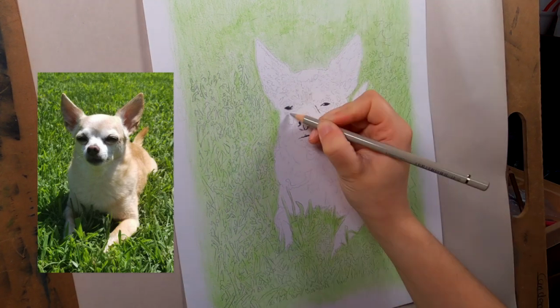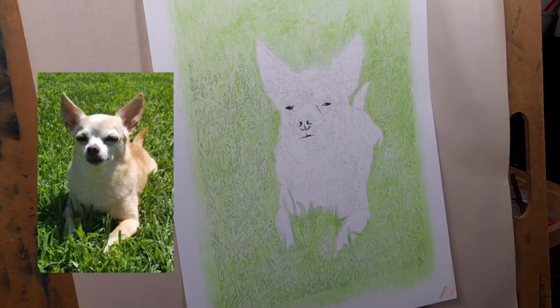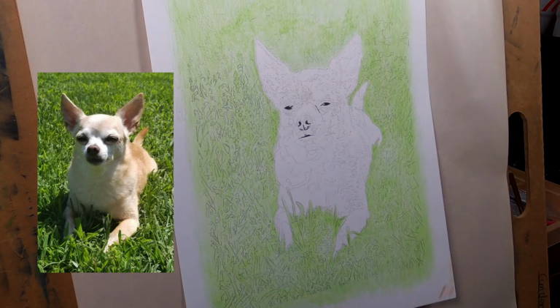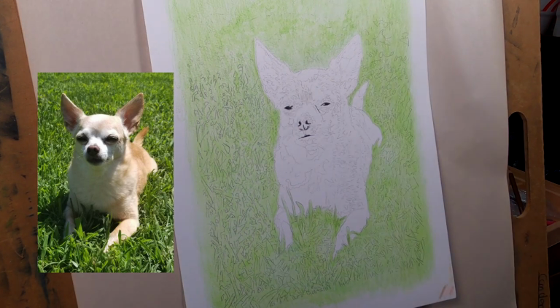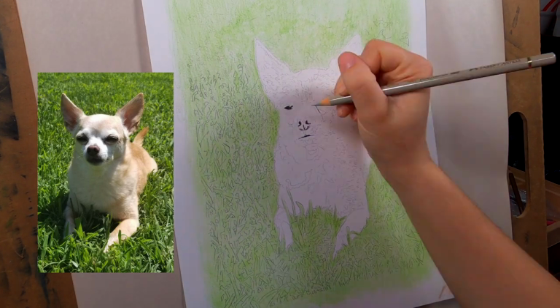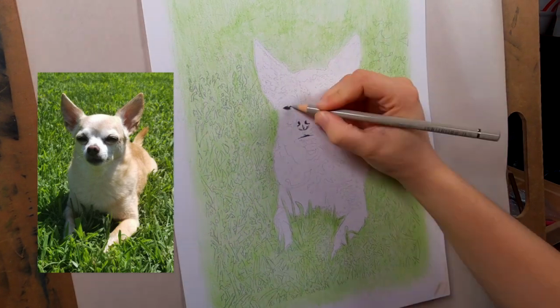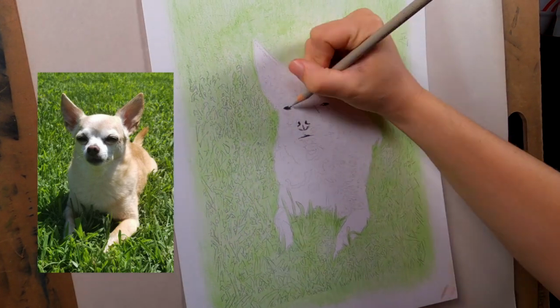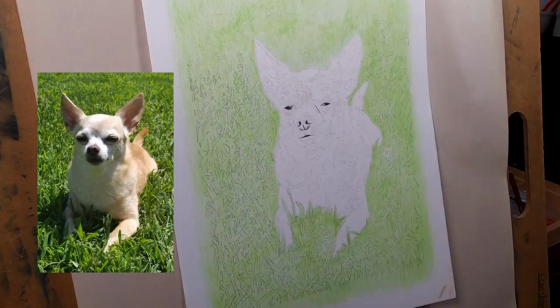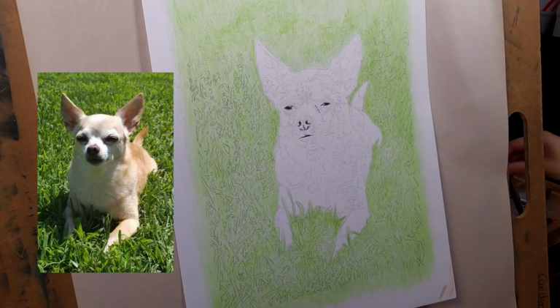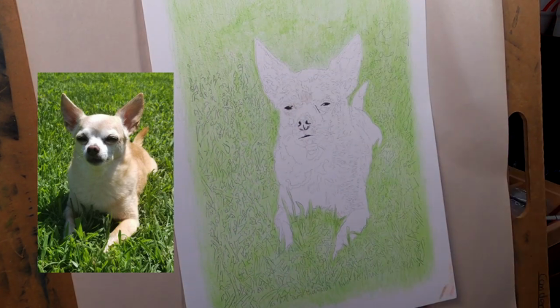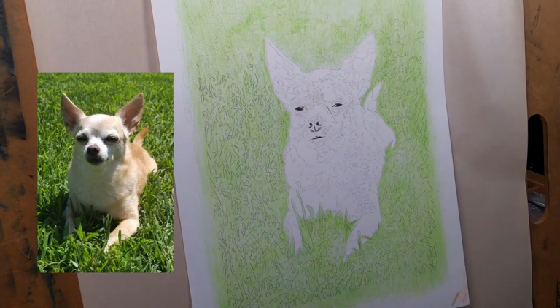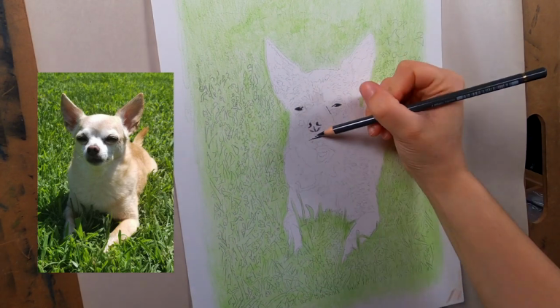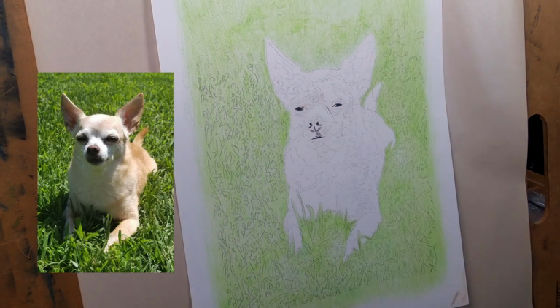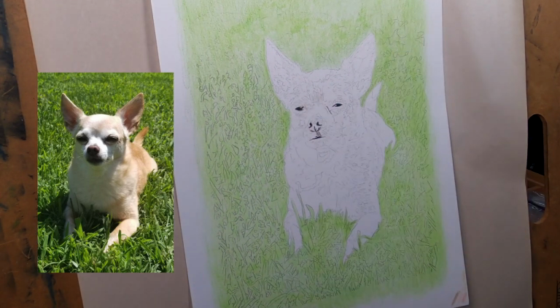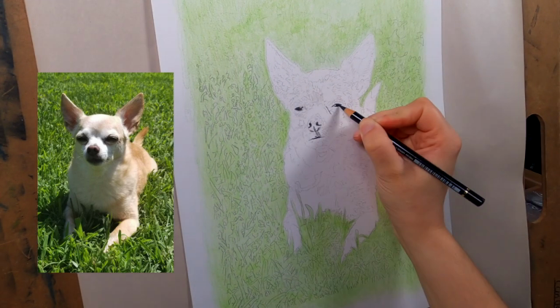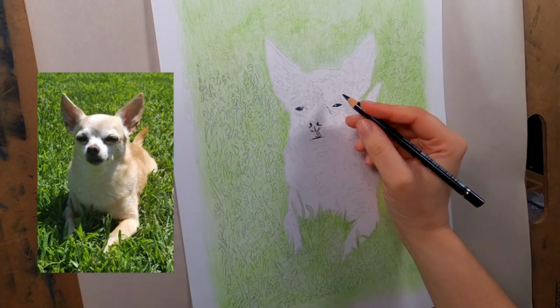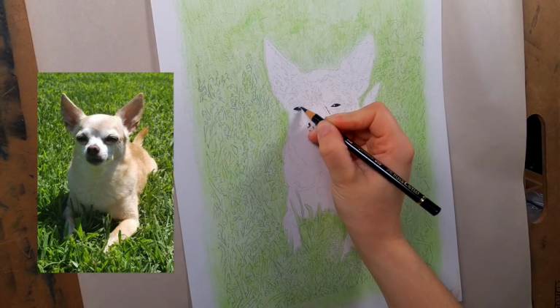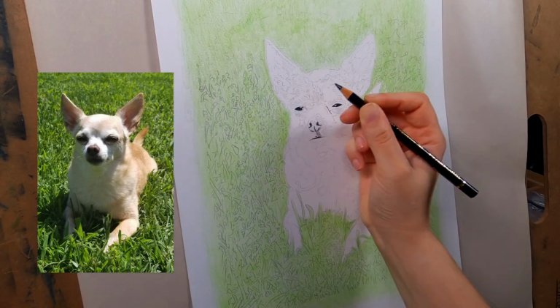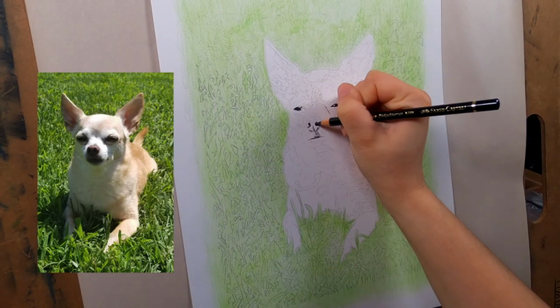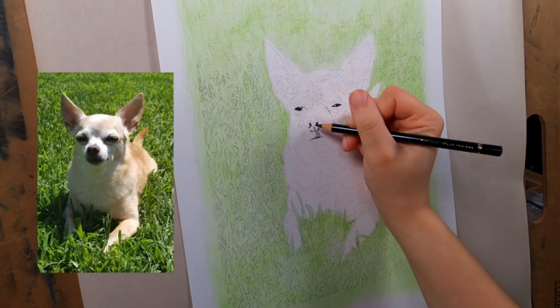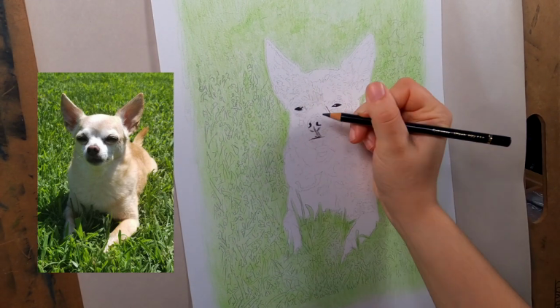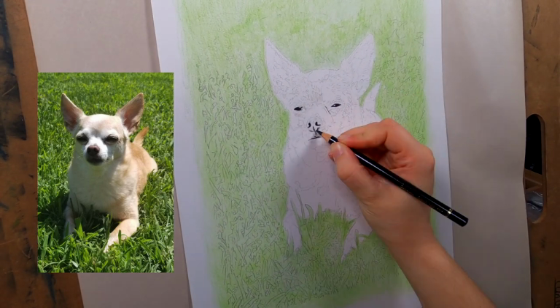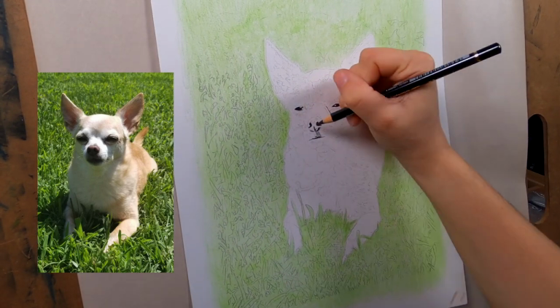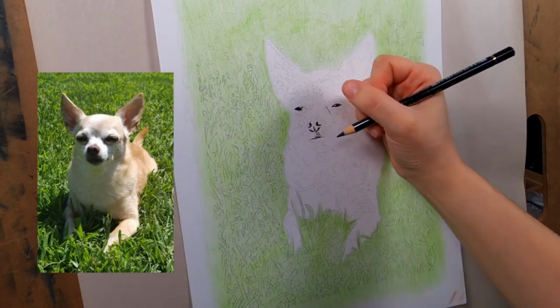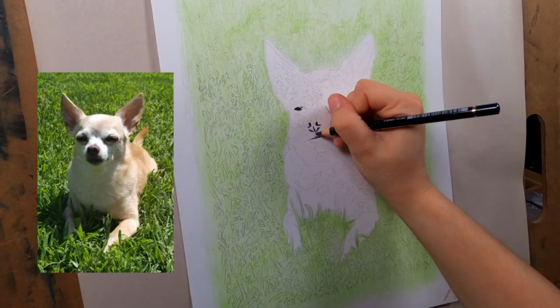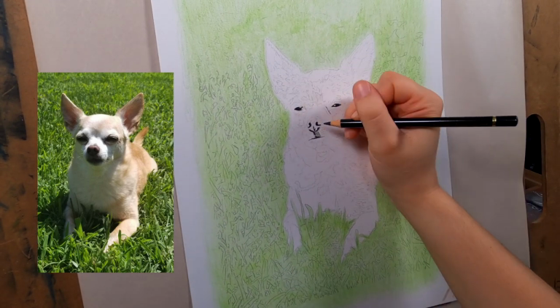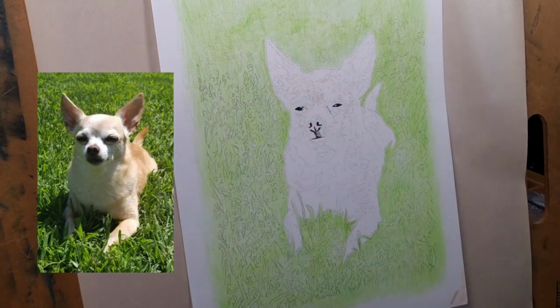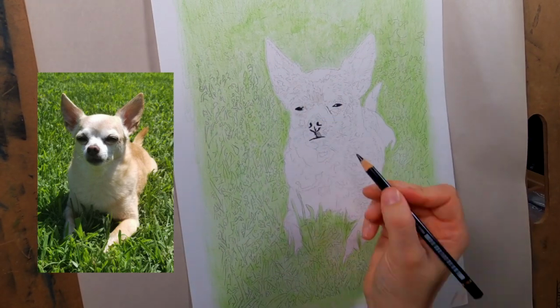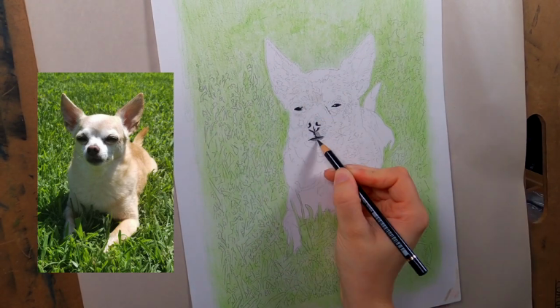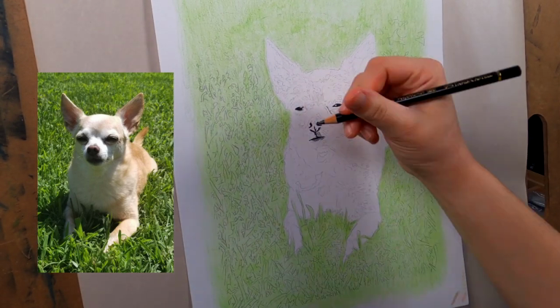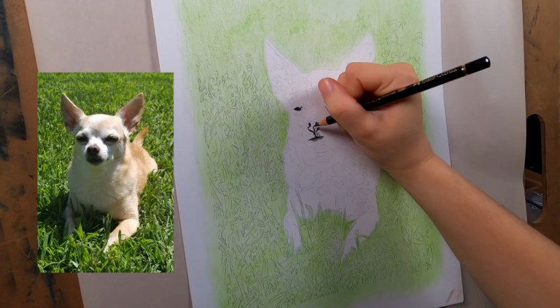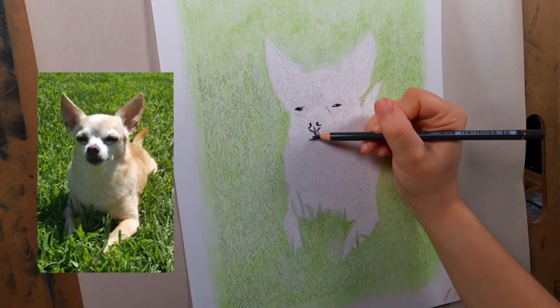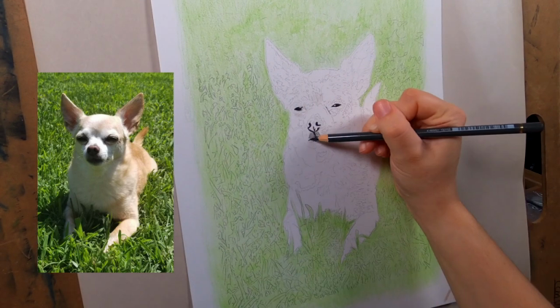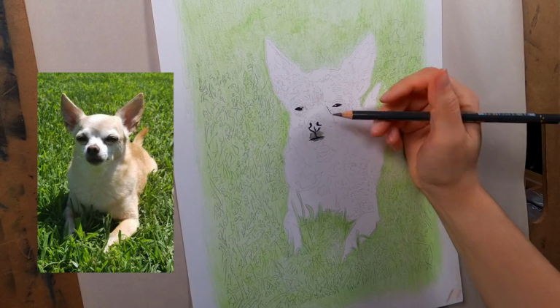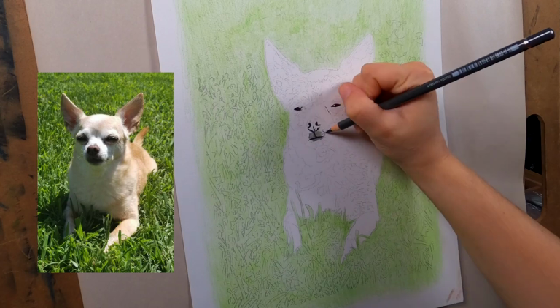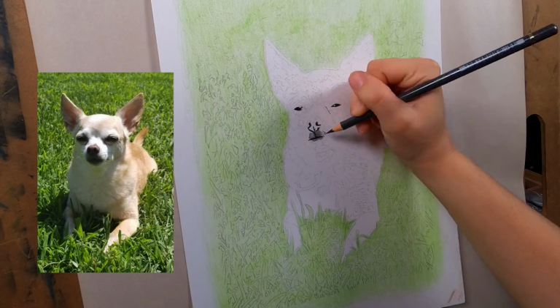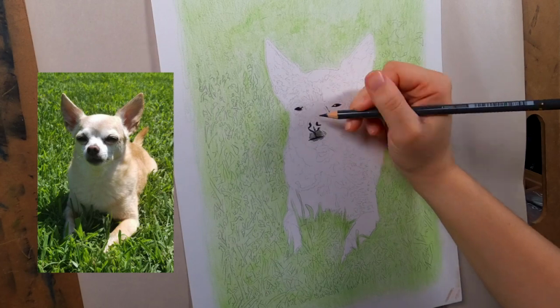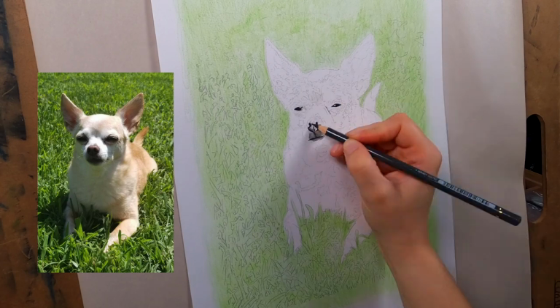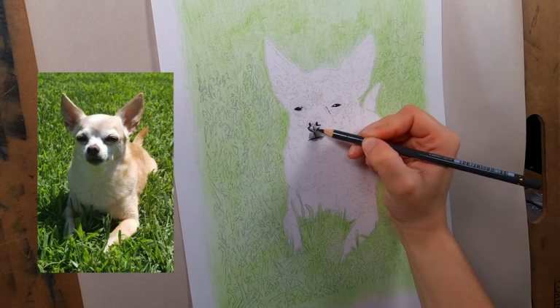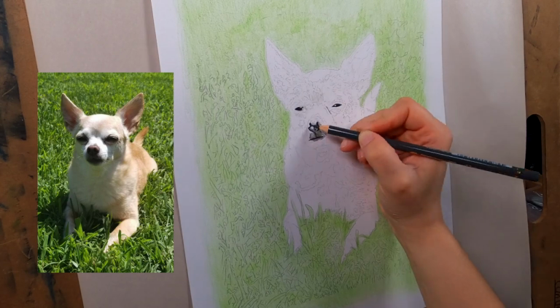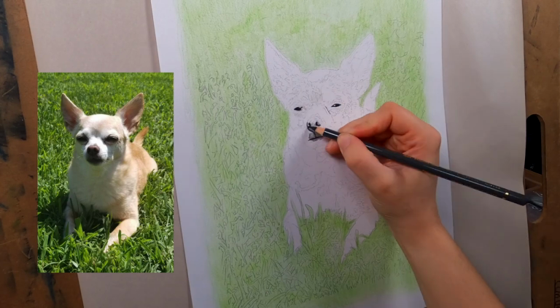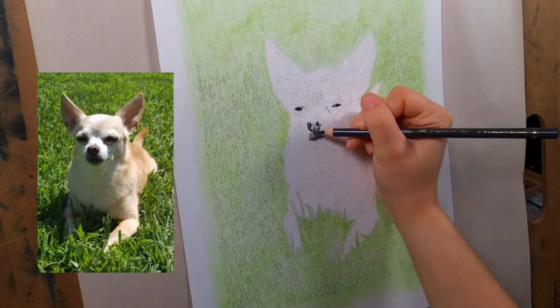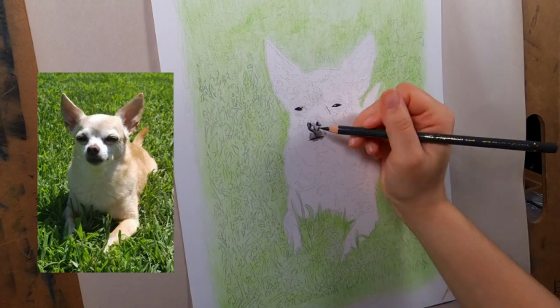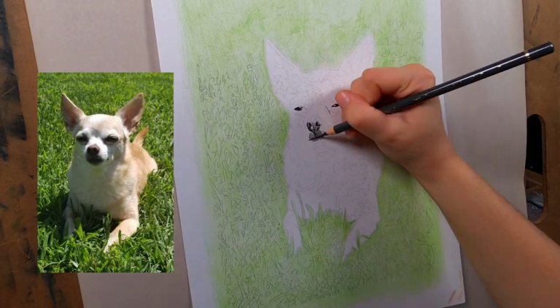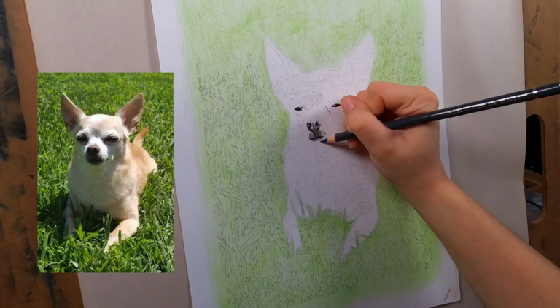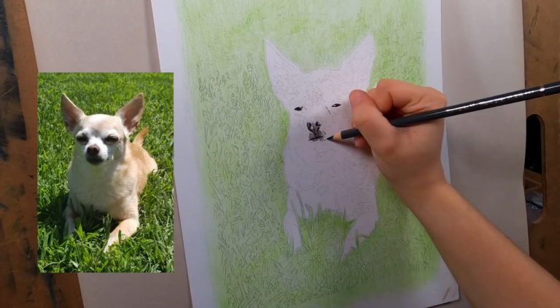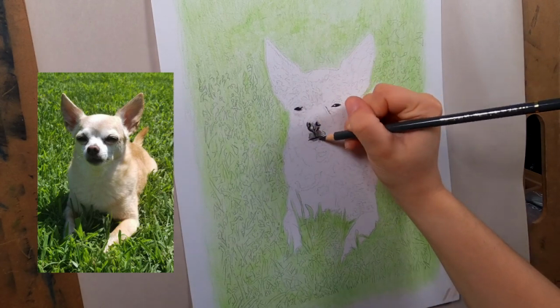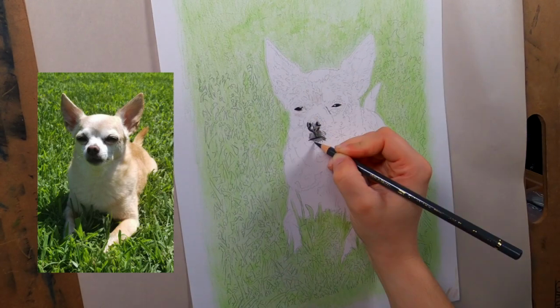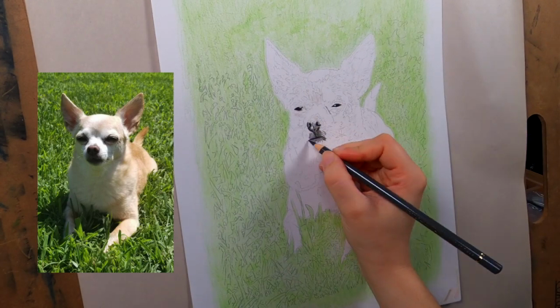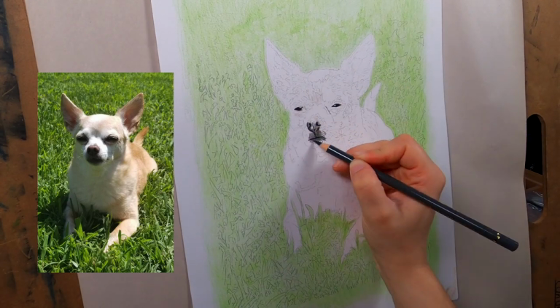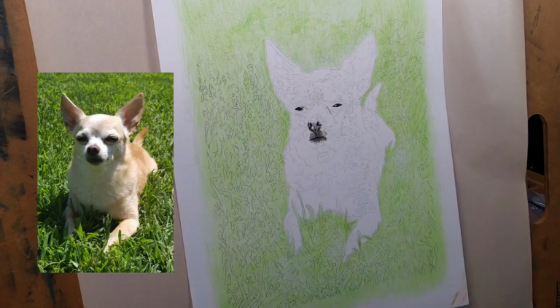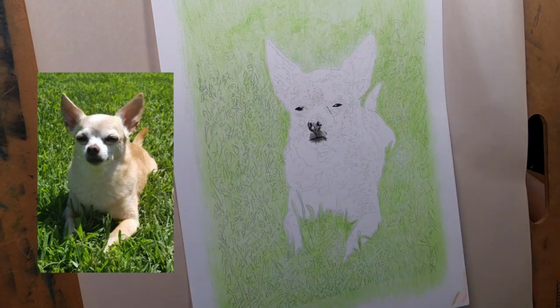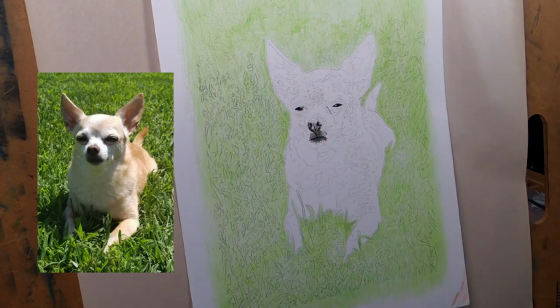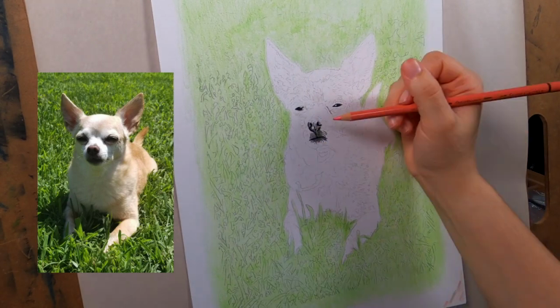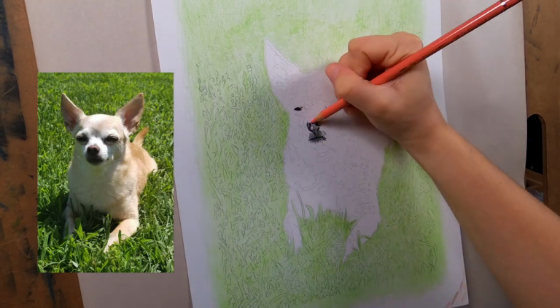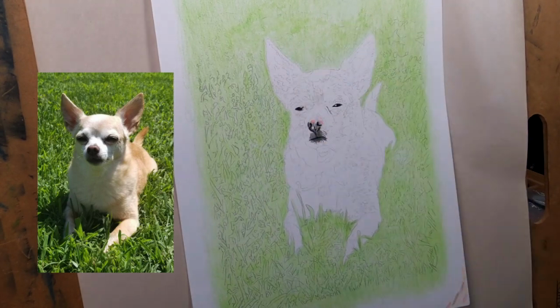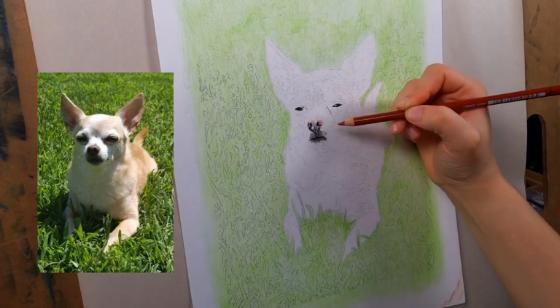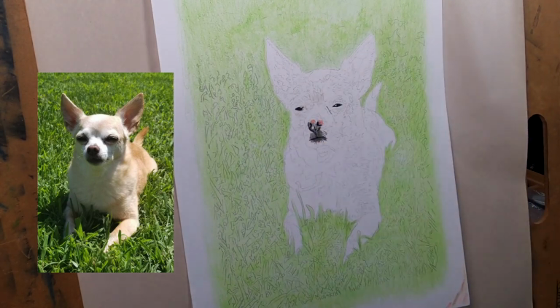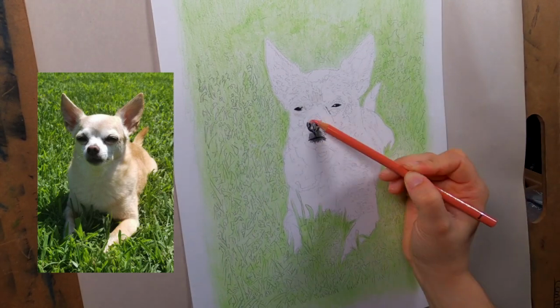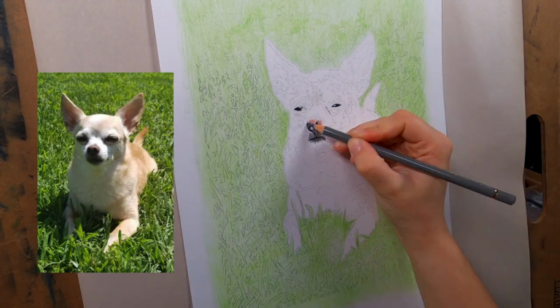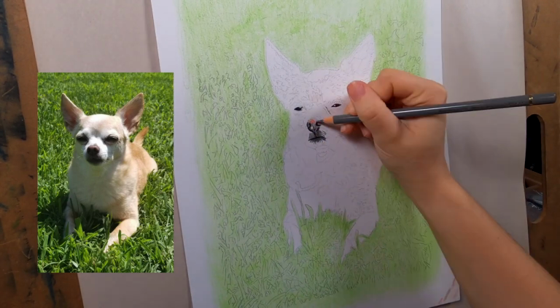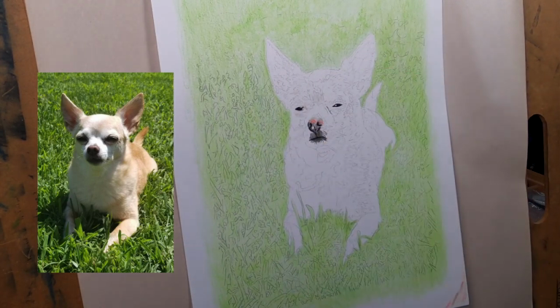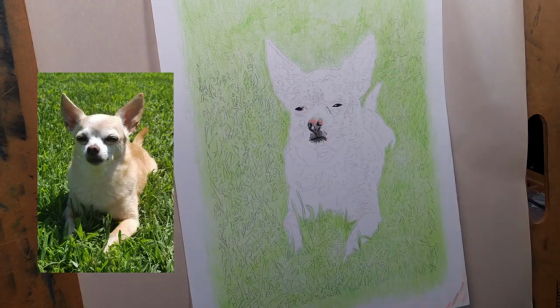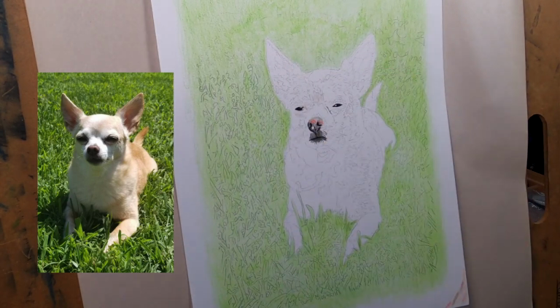Especially with the light colored dog it would smear into the colored pencil and just make it look dirty and dark where it's not supposed to be.